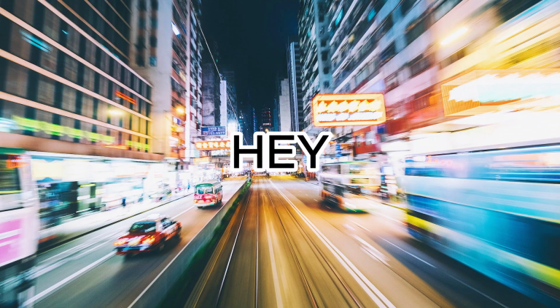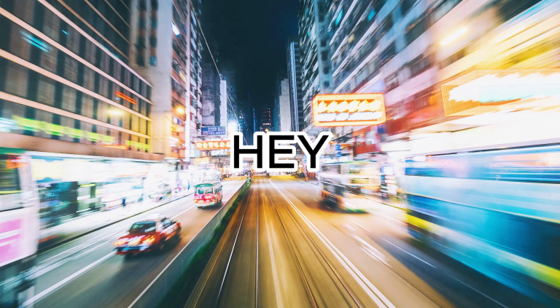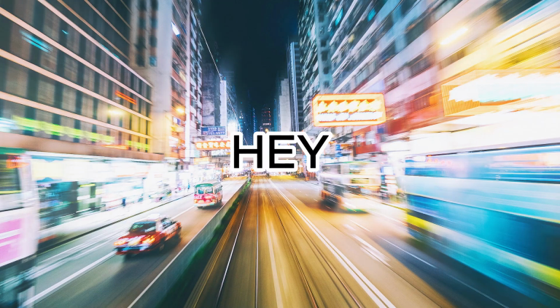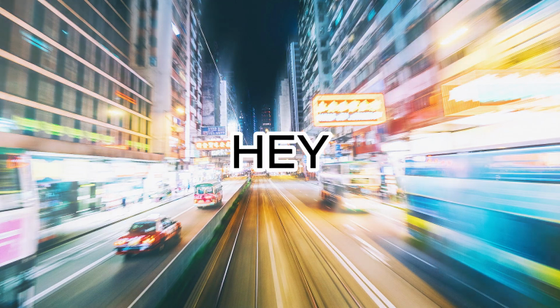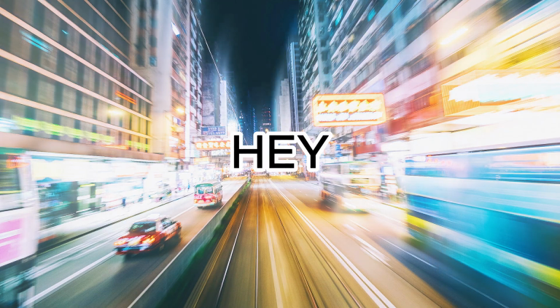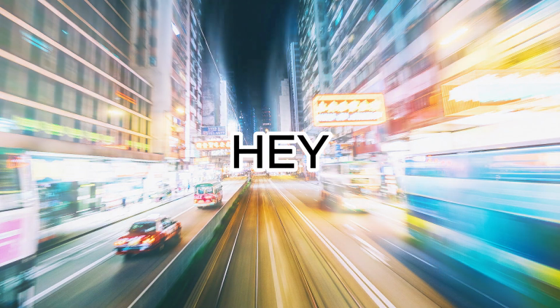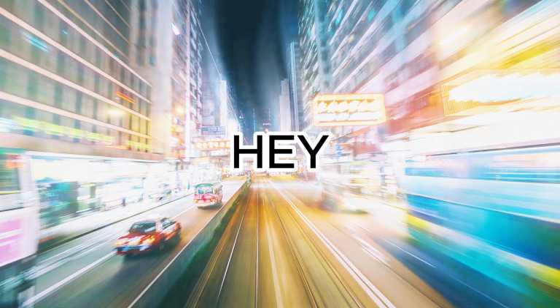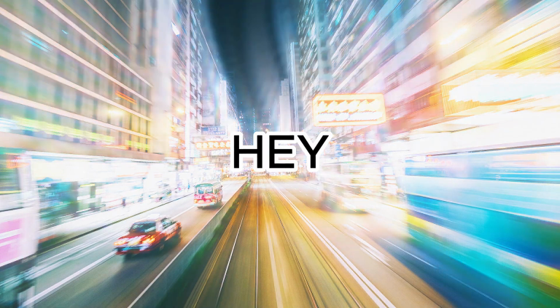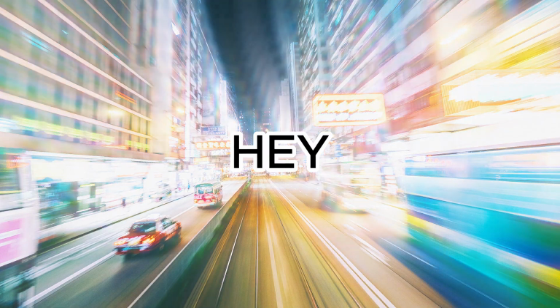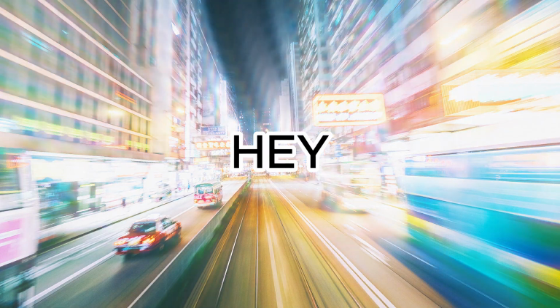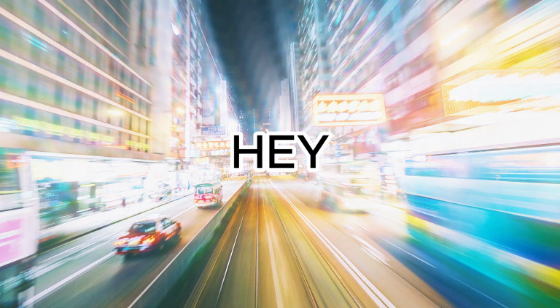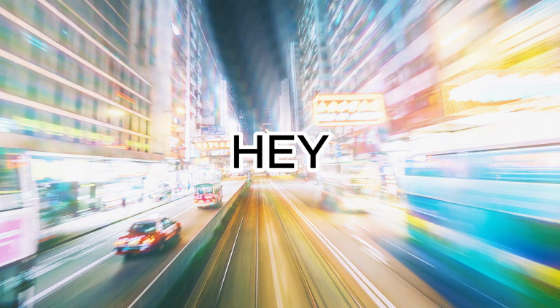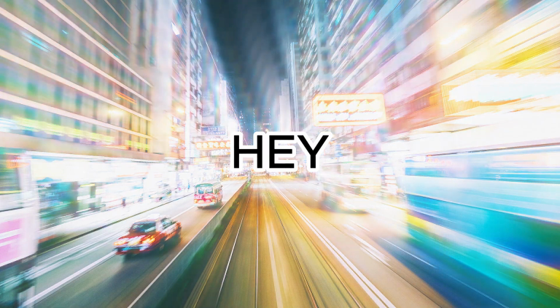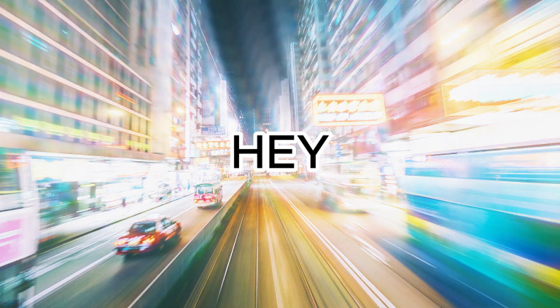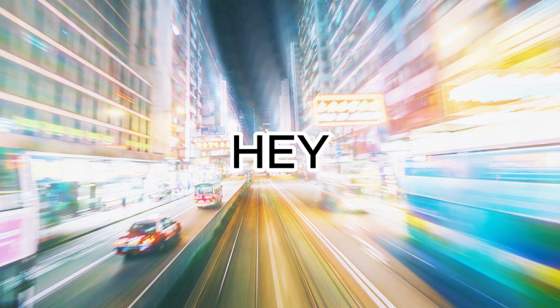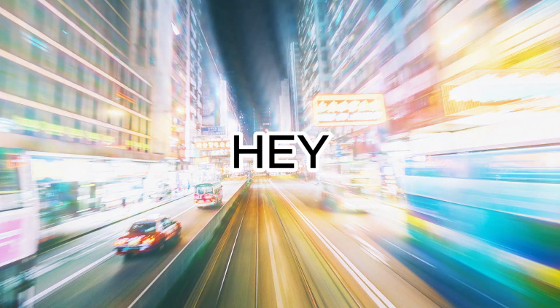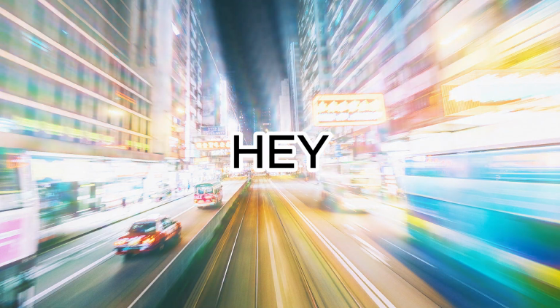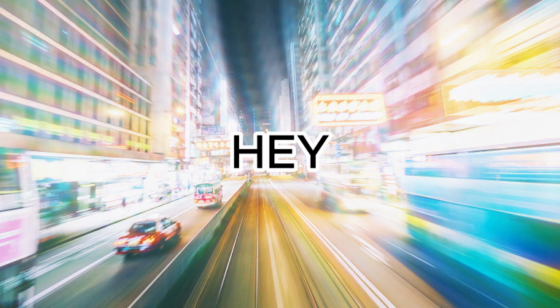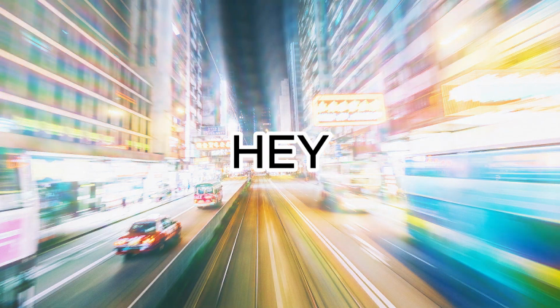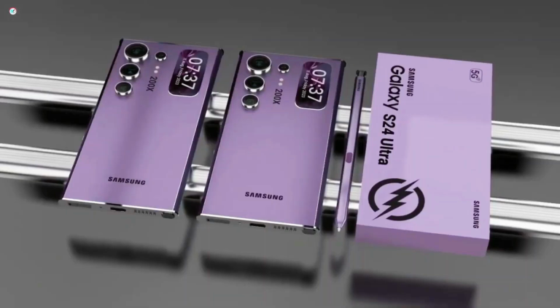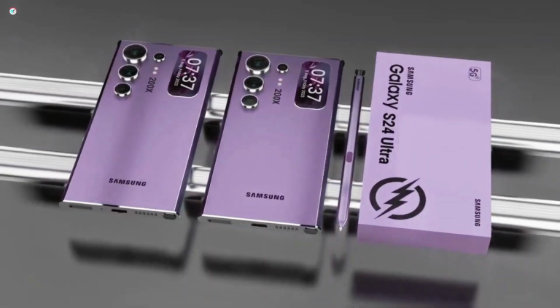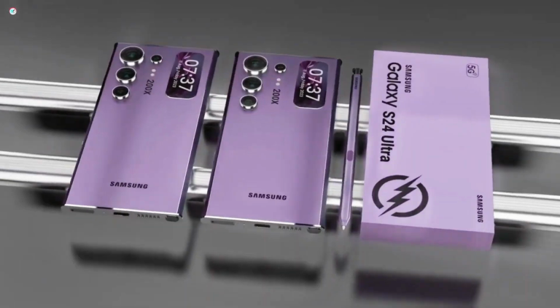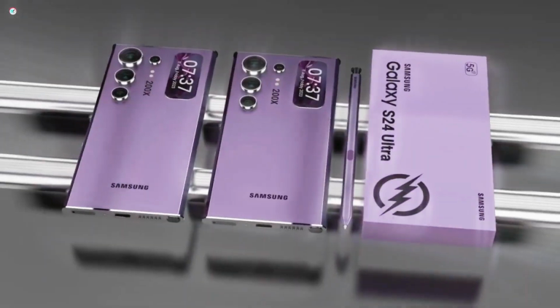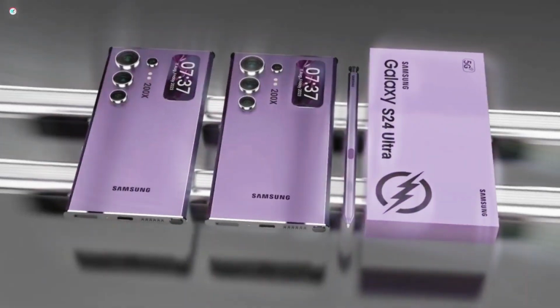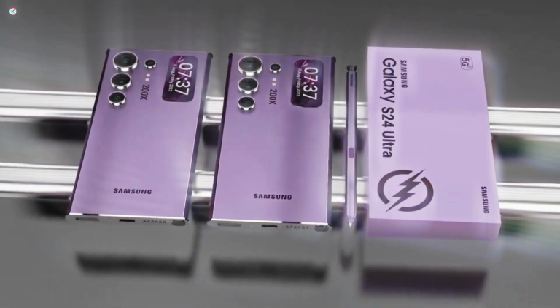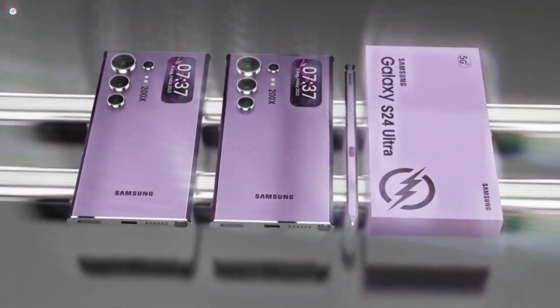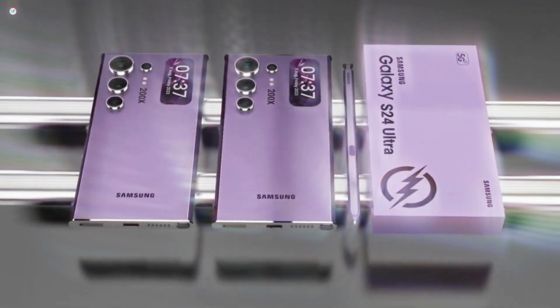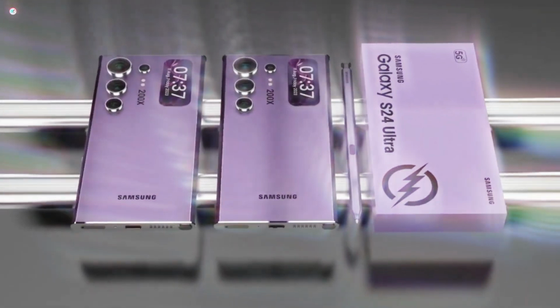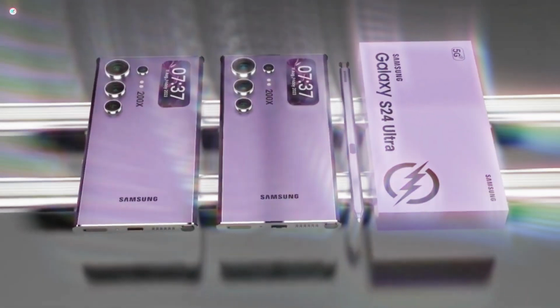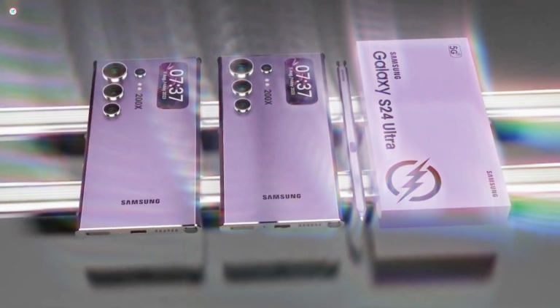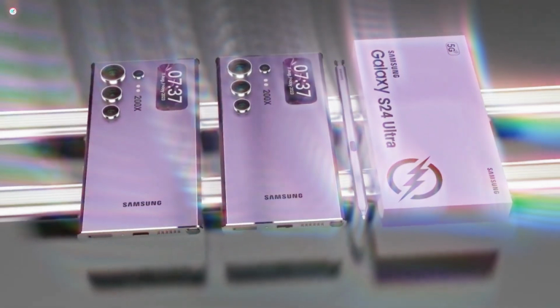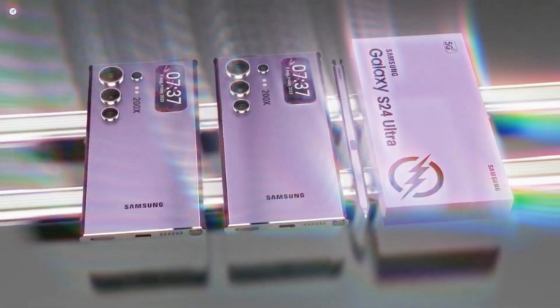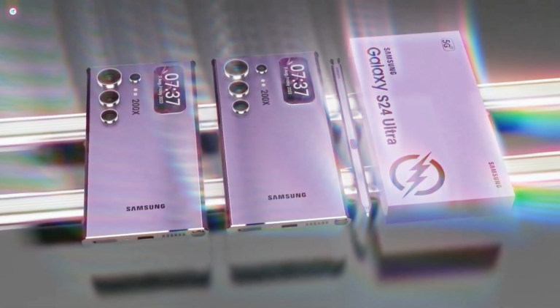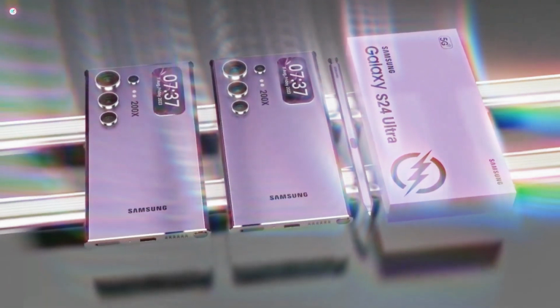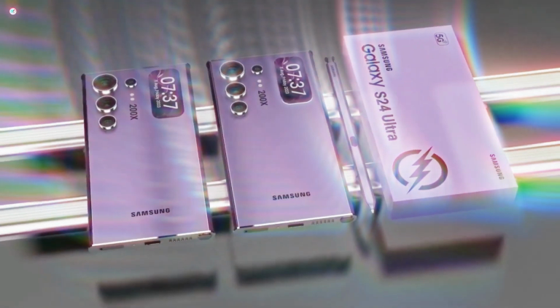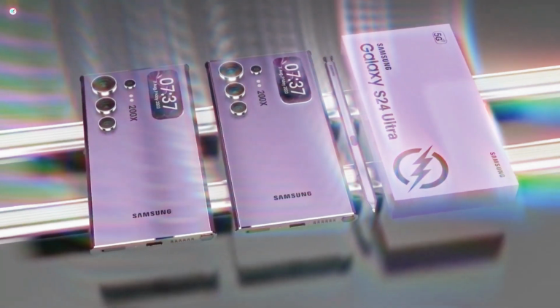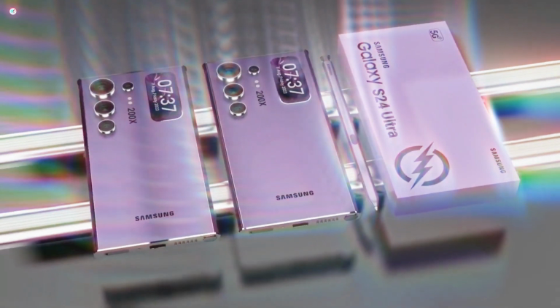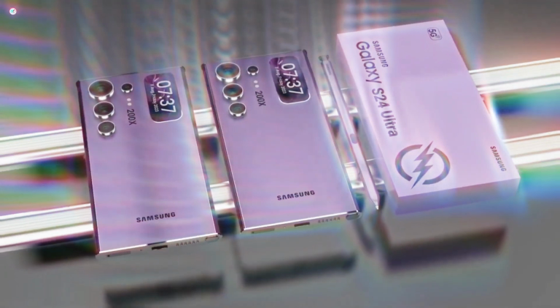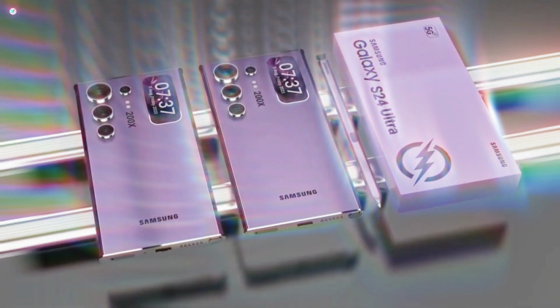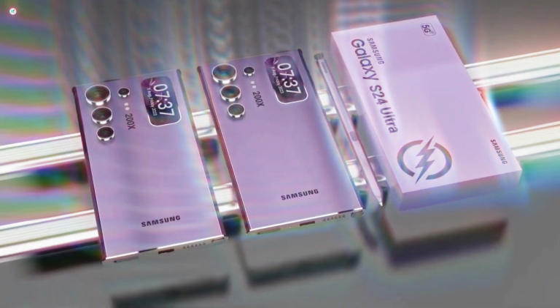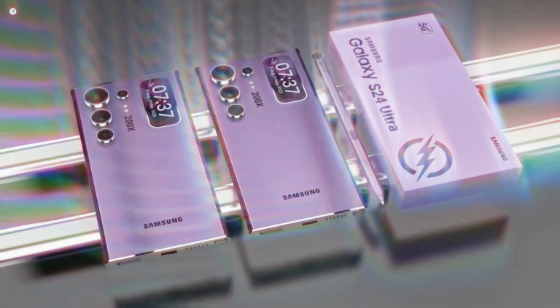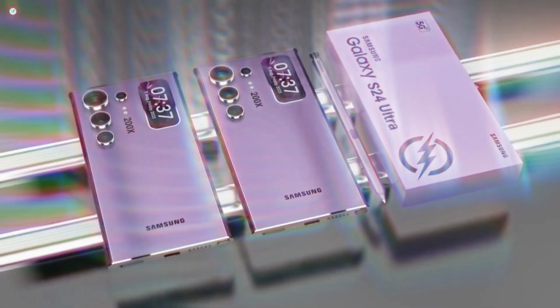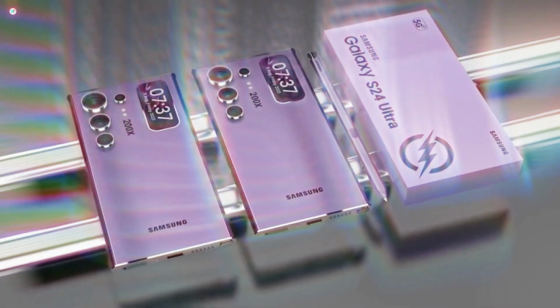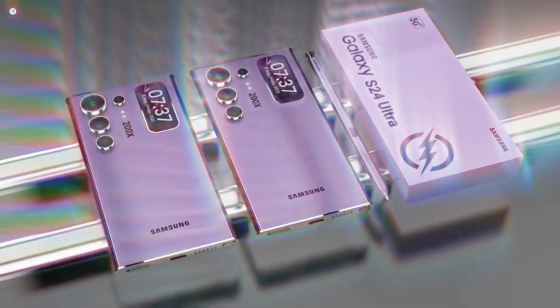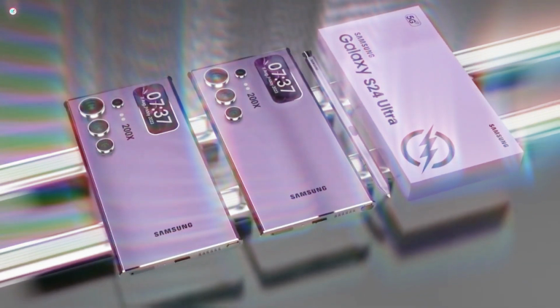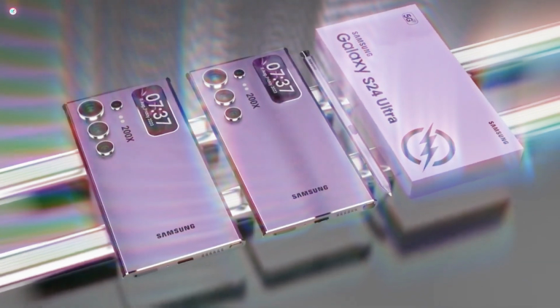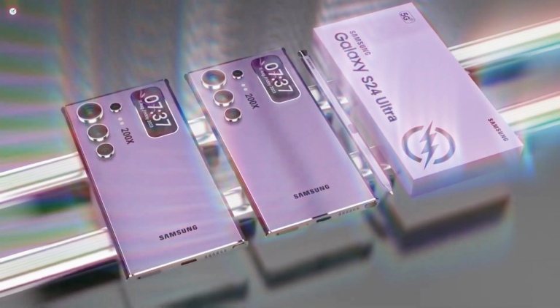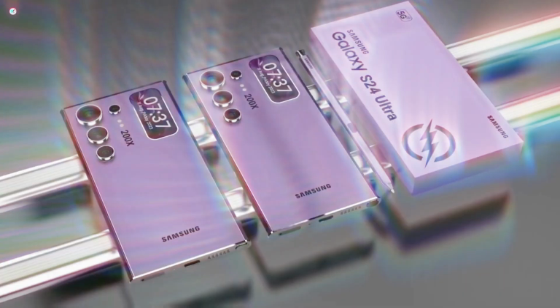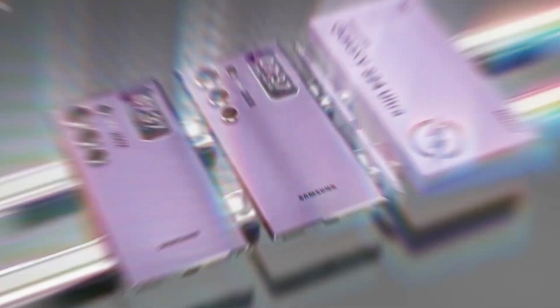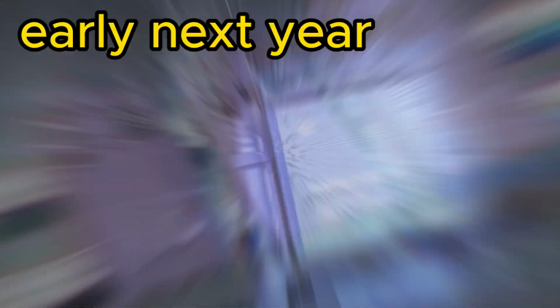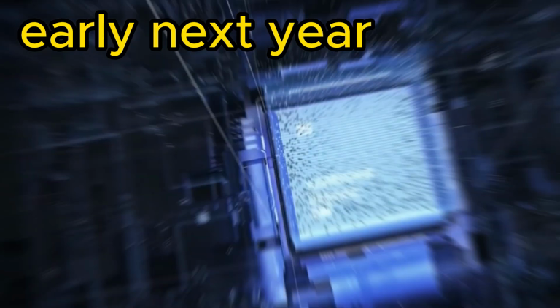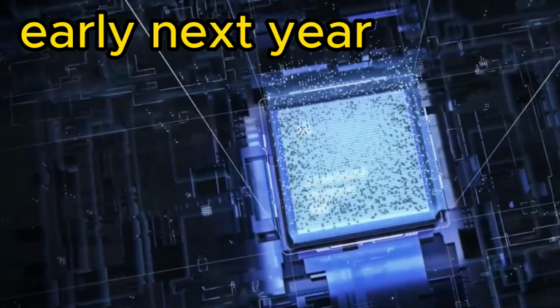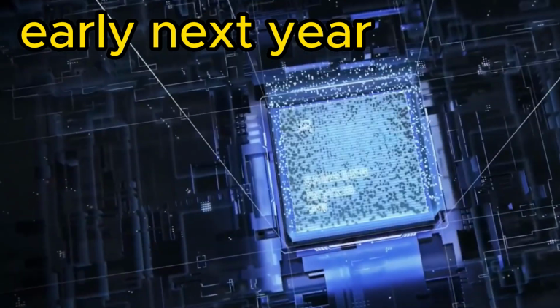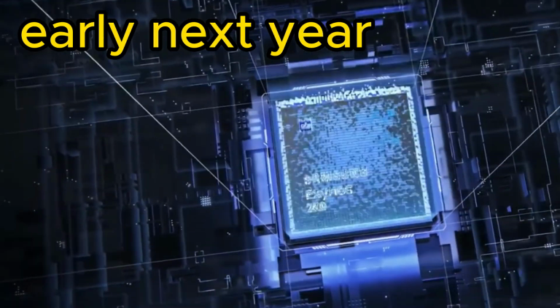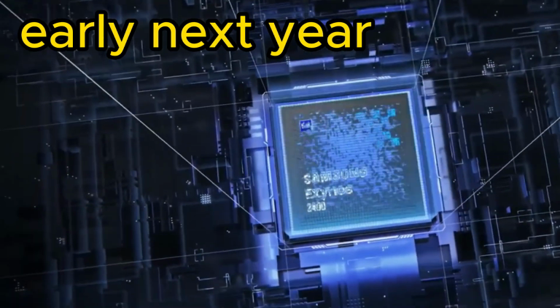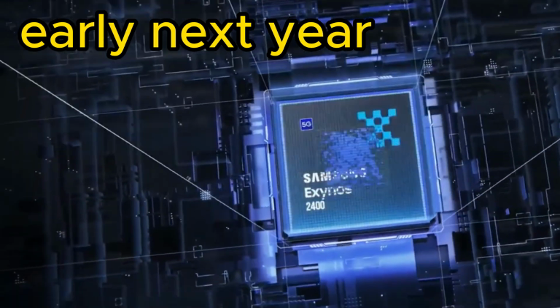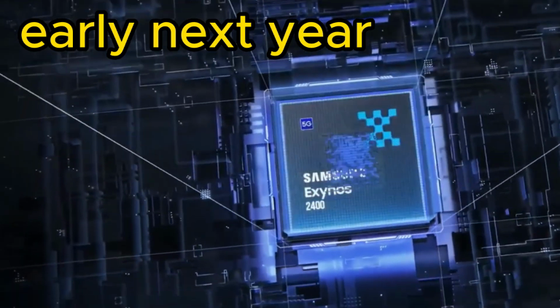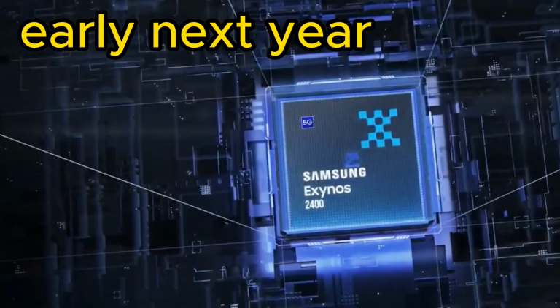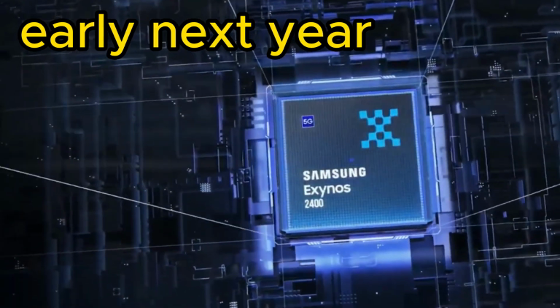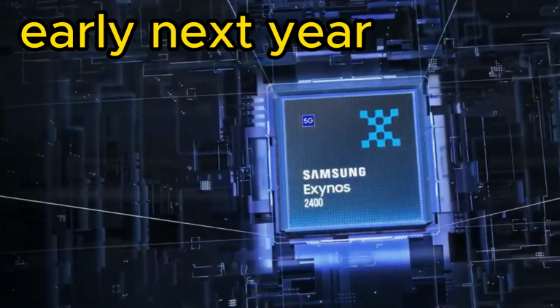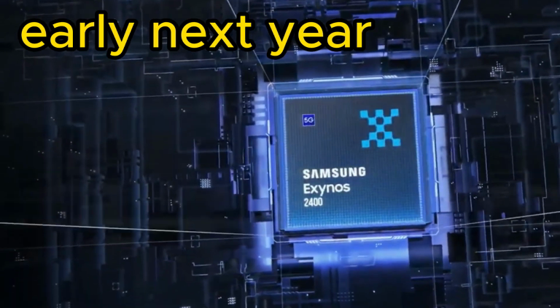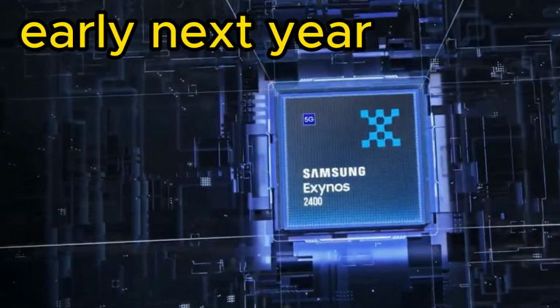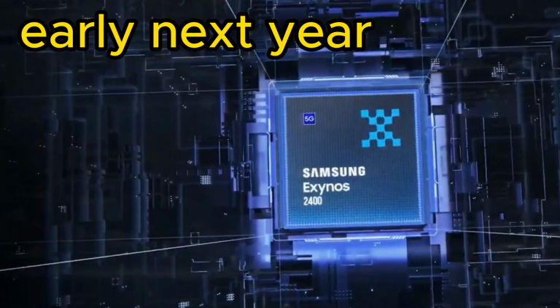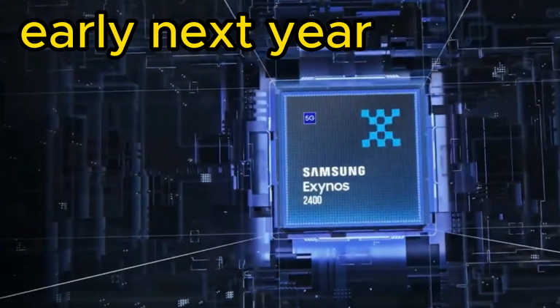Hey folks! Exciting news from Samsung. They're gearing up to unveil and launch their next flagship smartphone early next year.